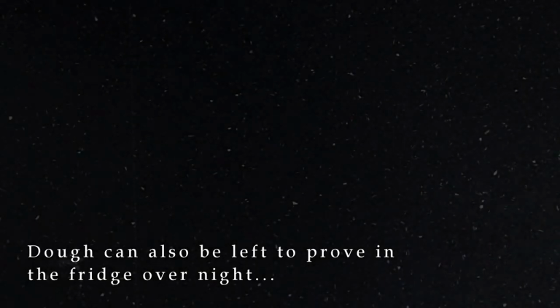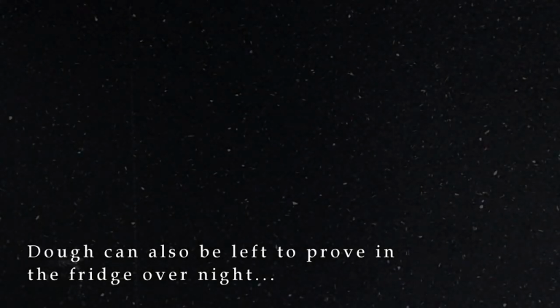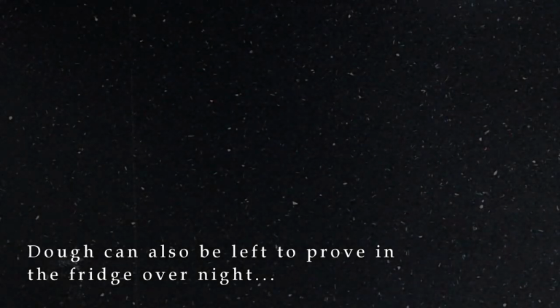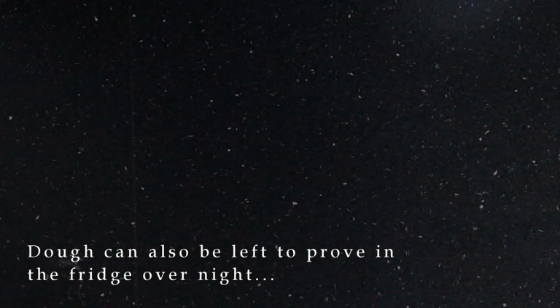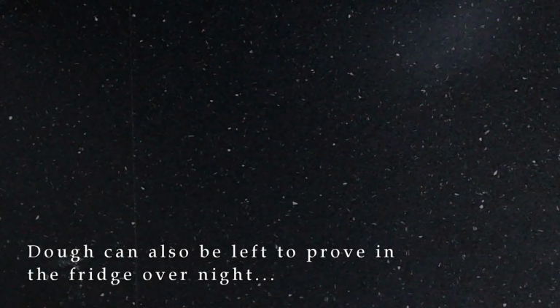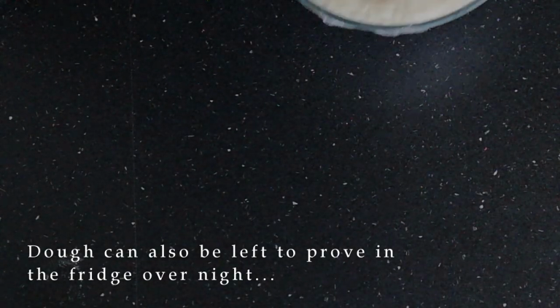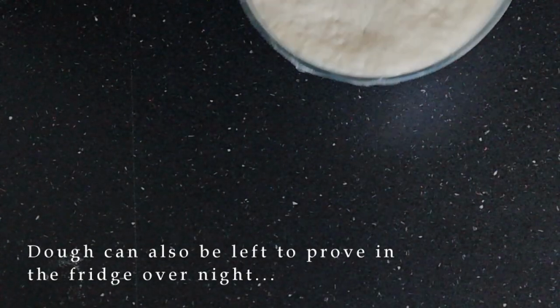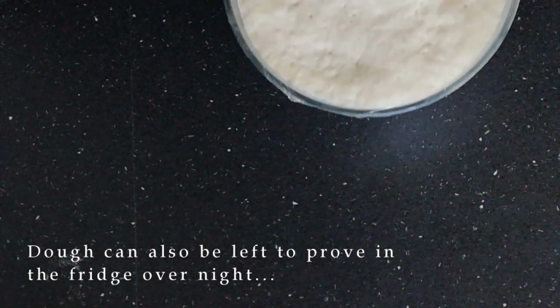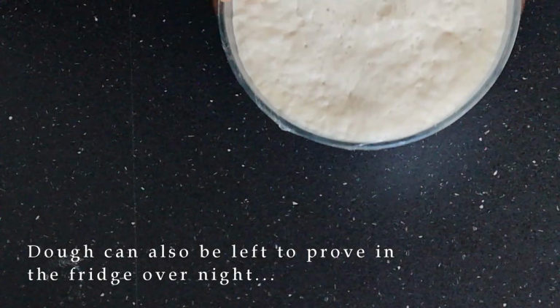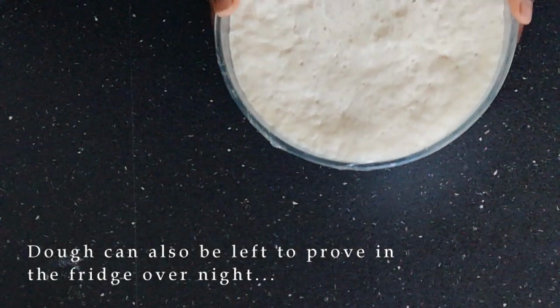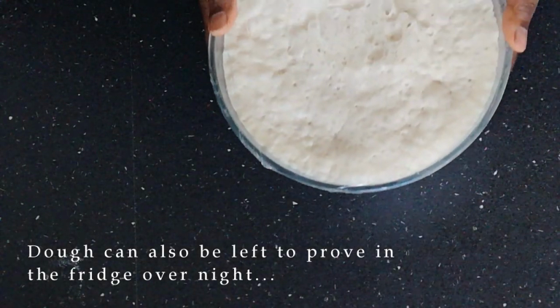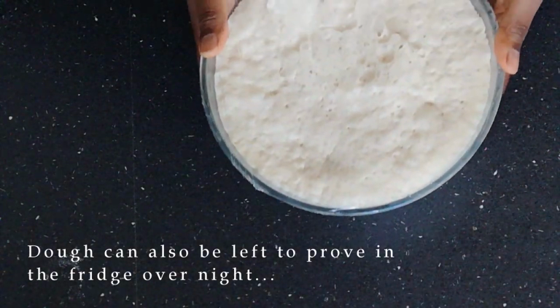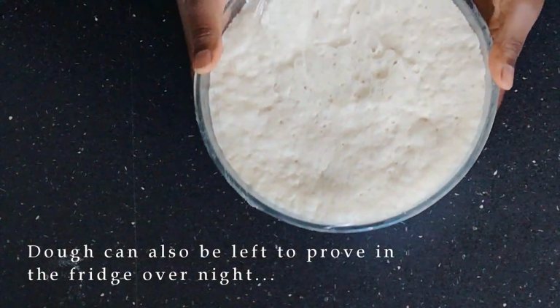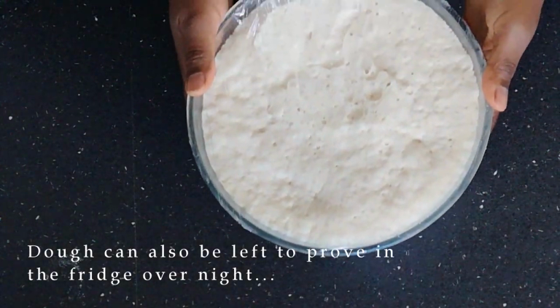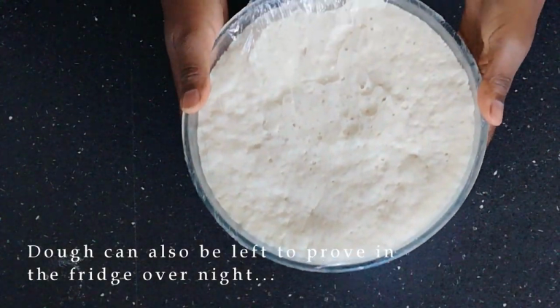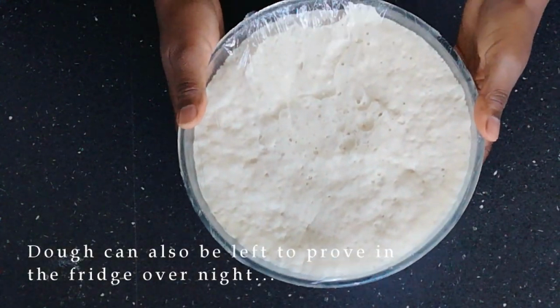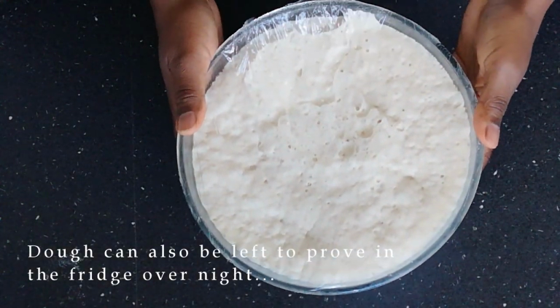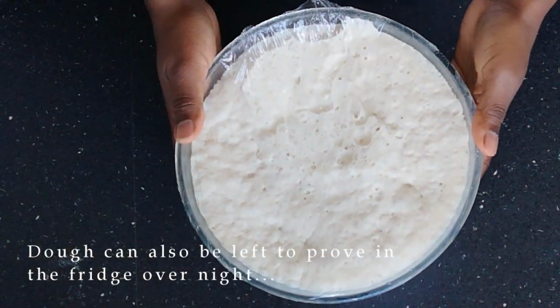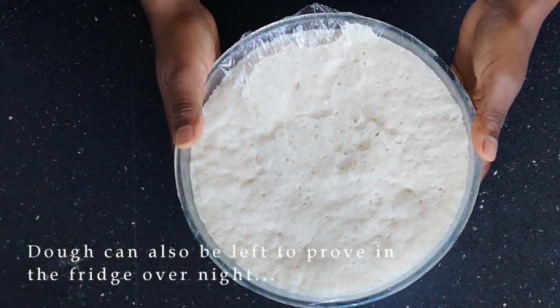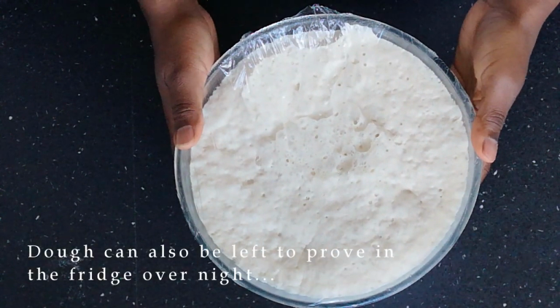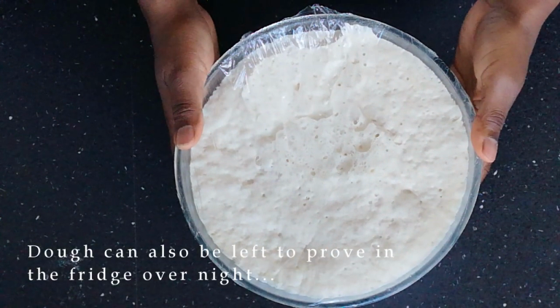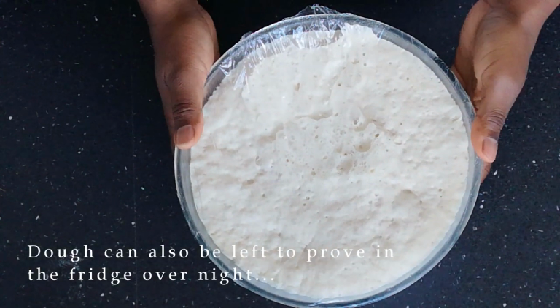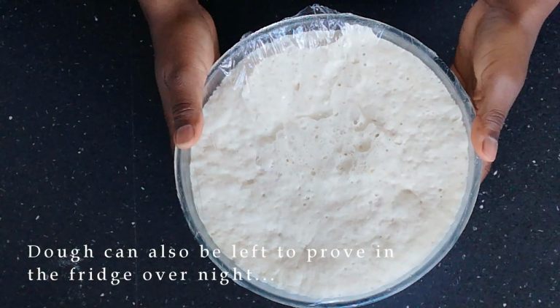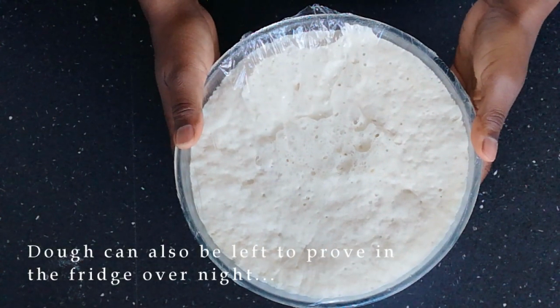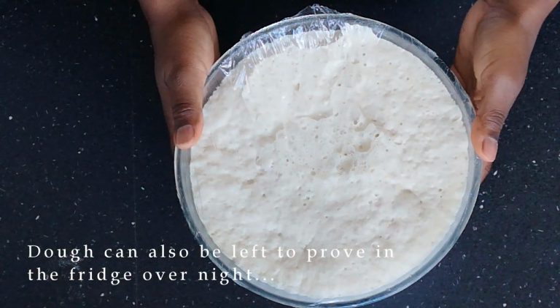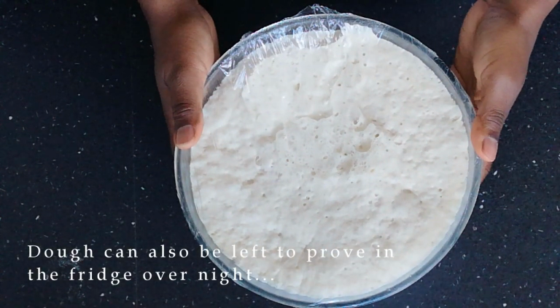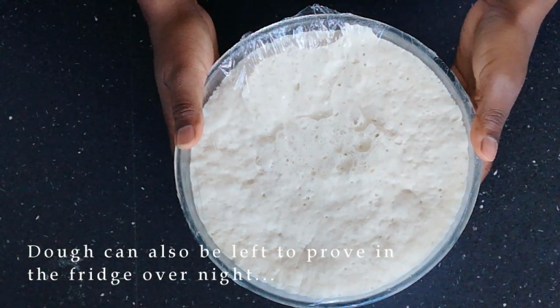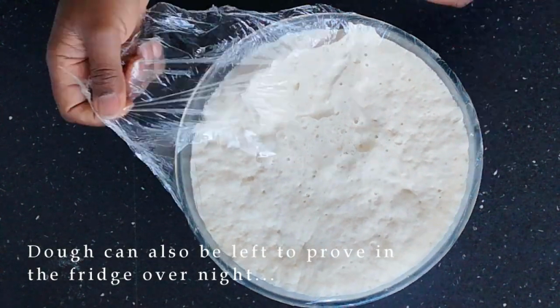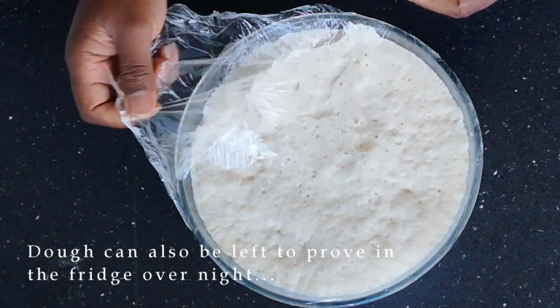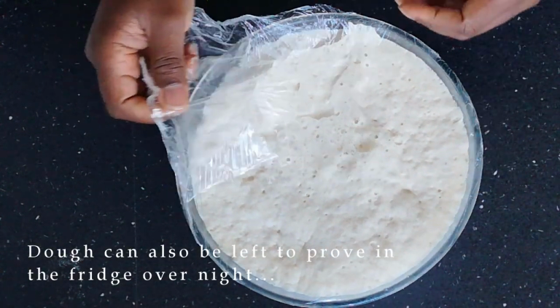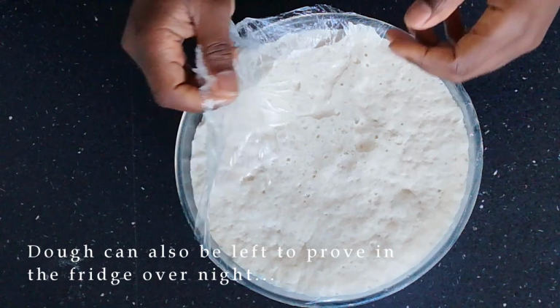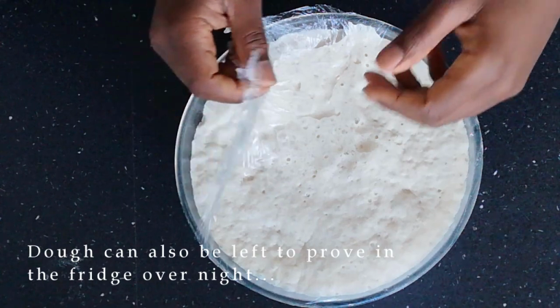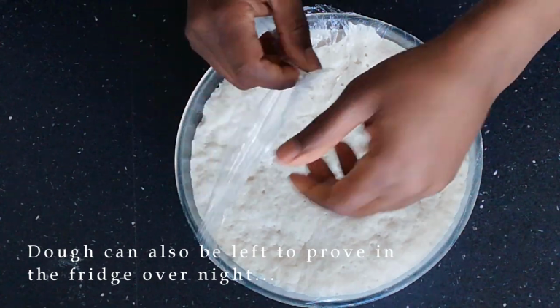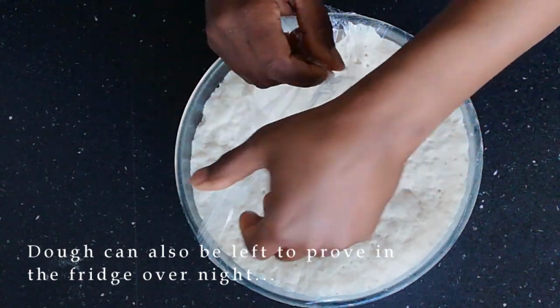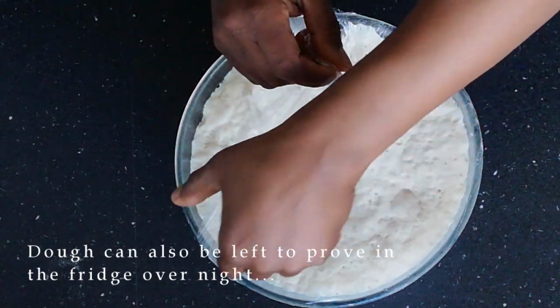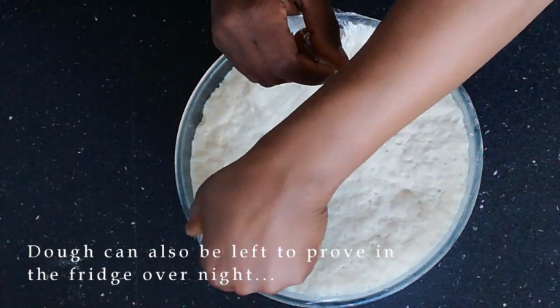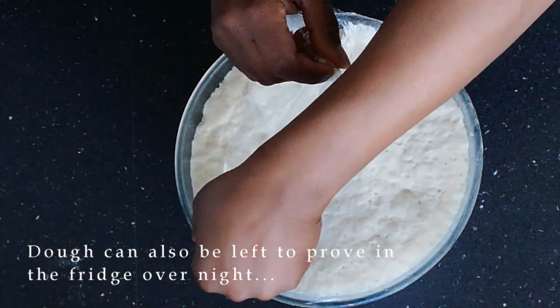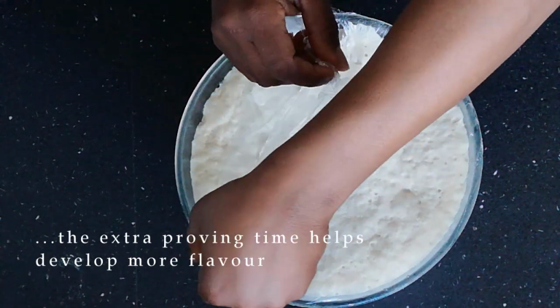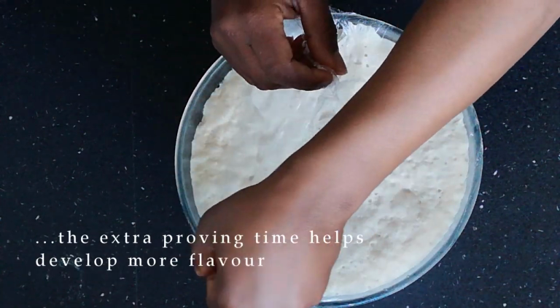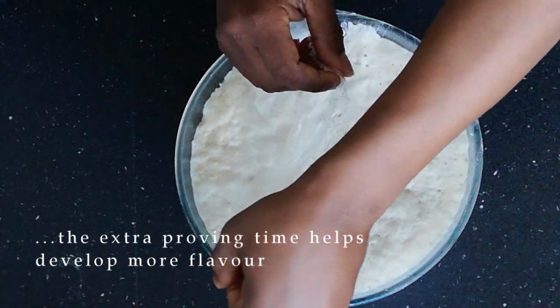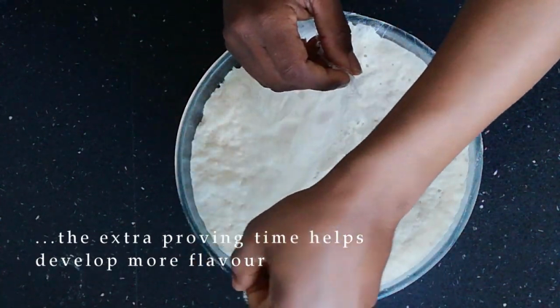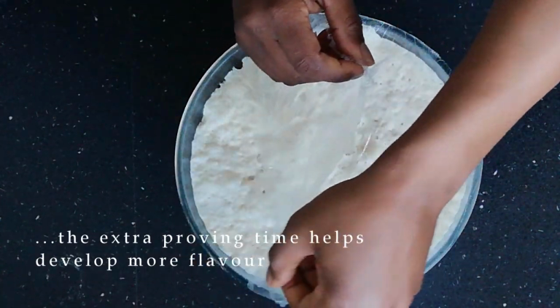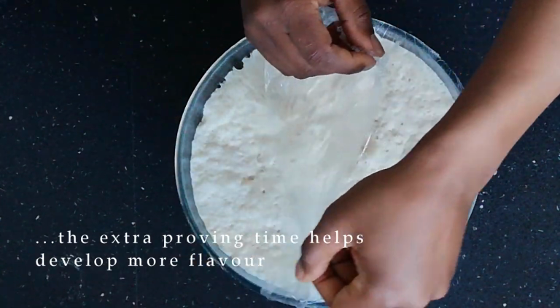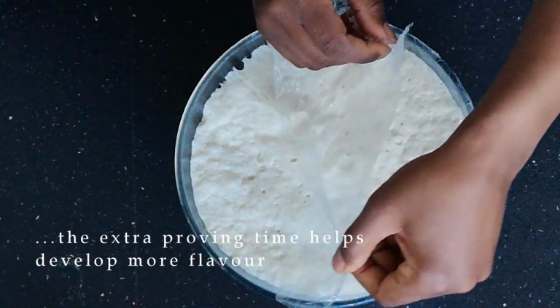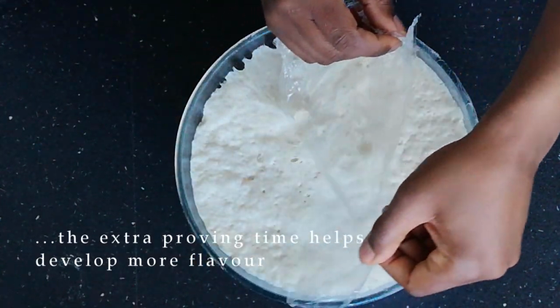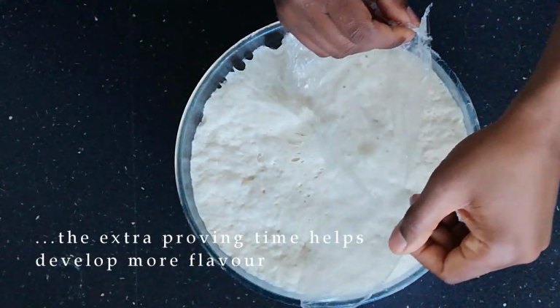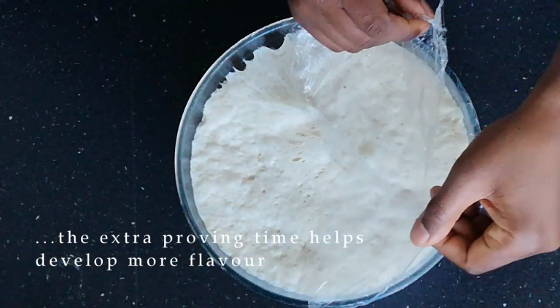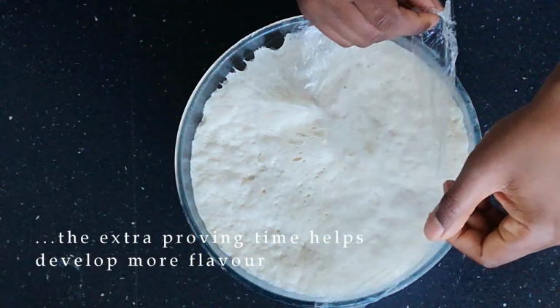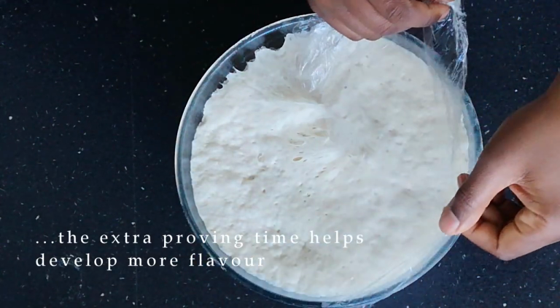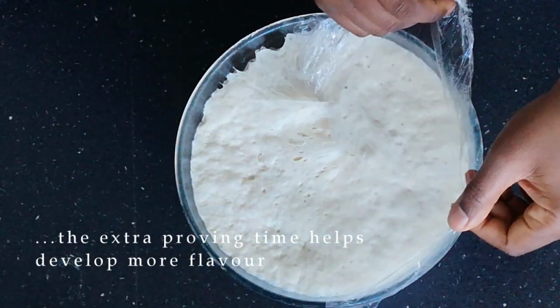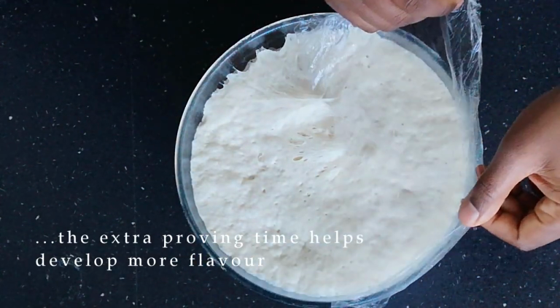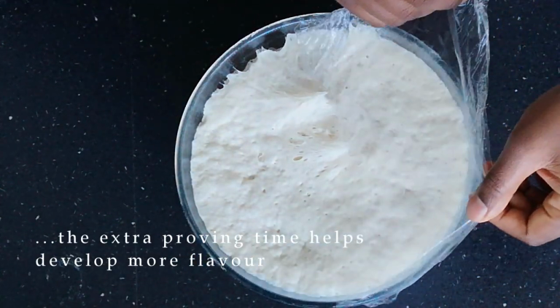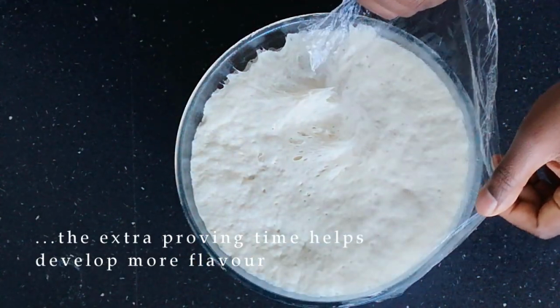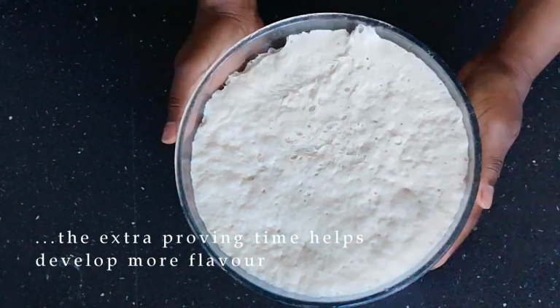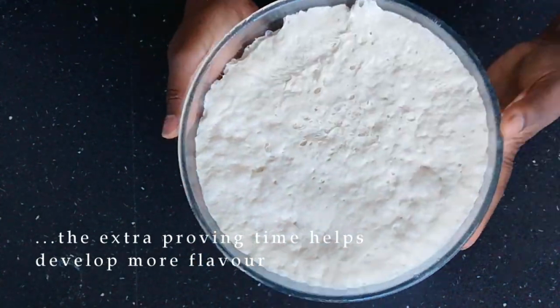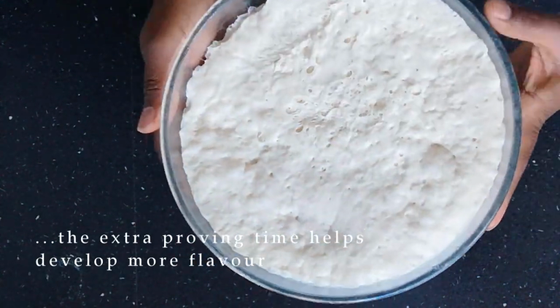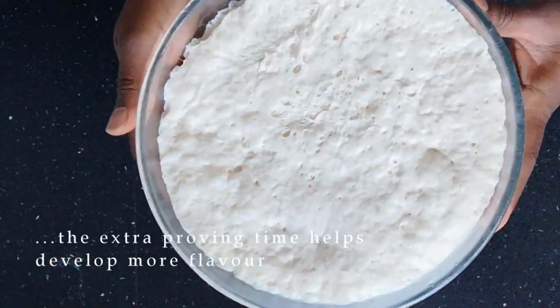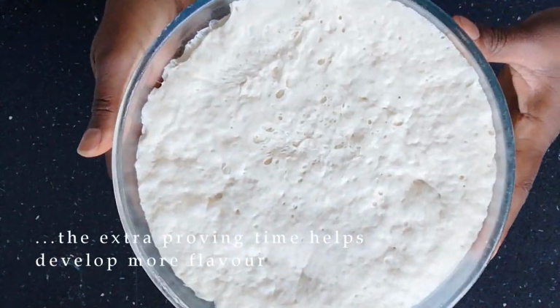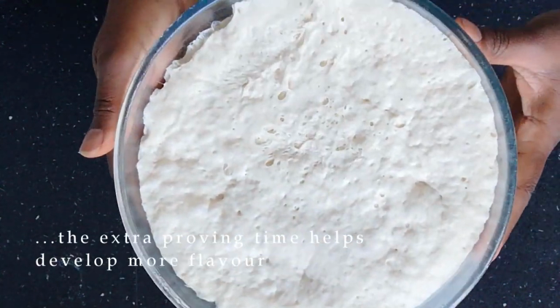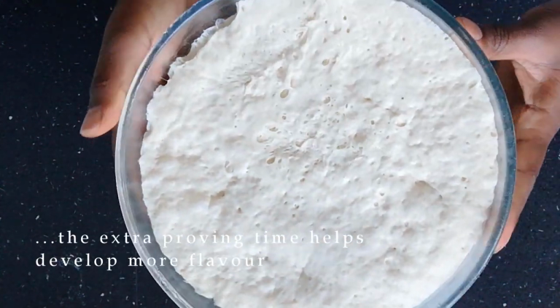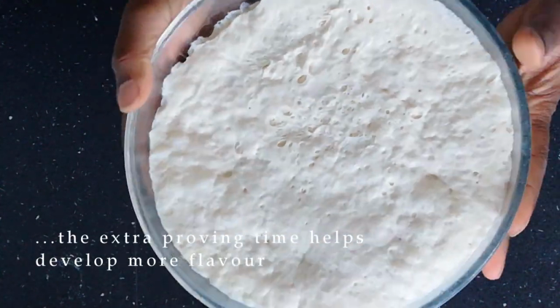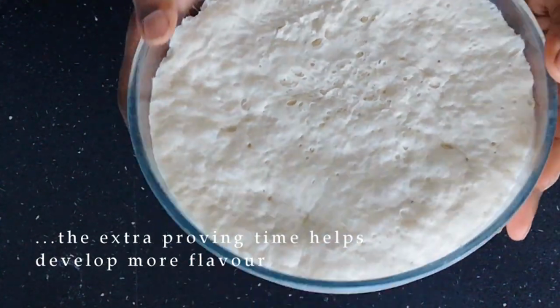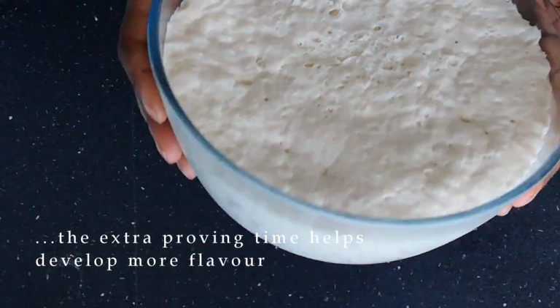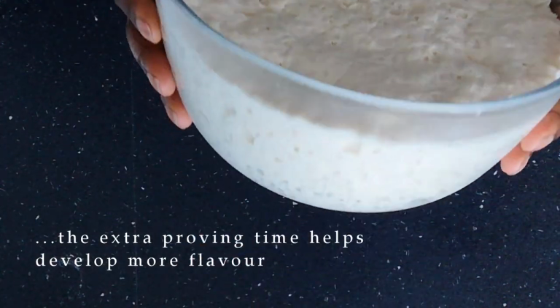The dough can also be left to prove in a fridge overnight. The extra proving time helps to develop more flavor.